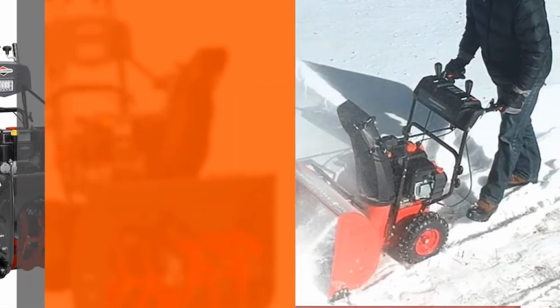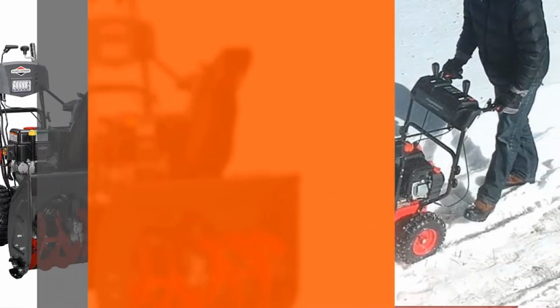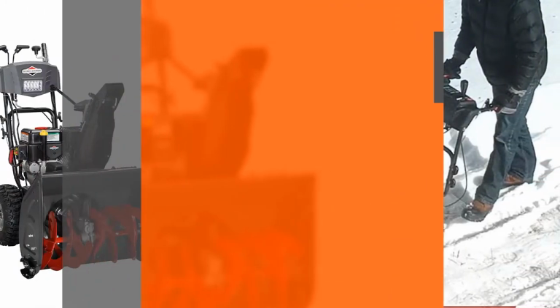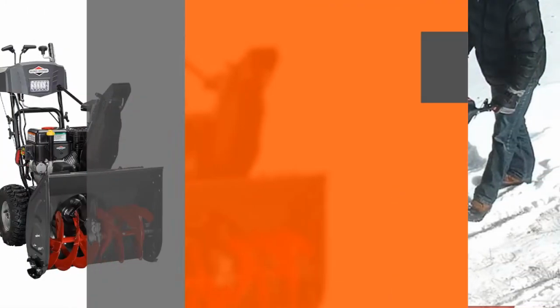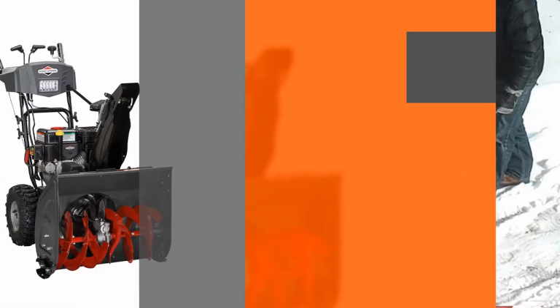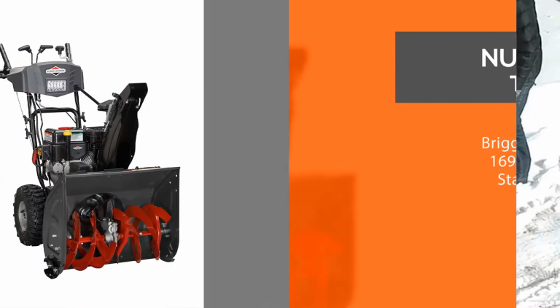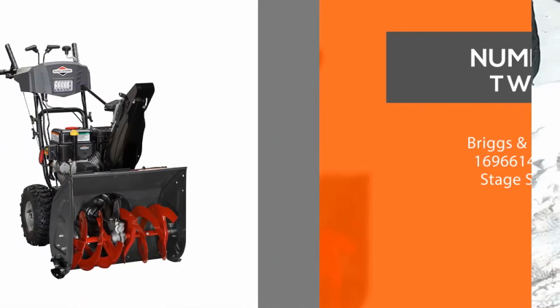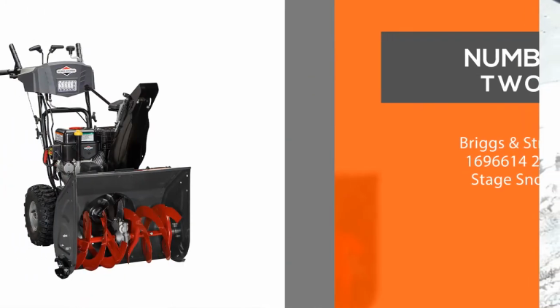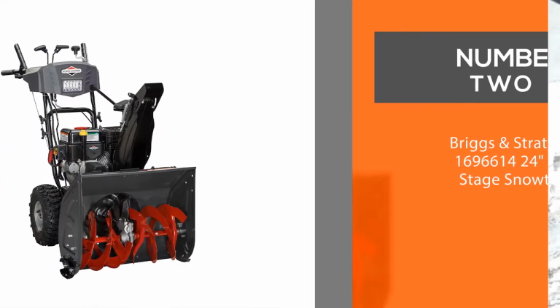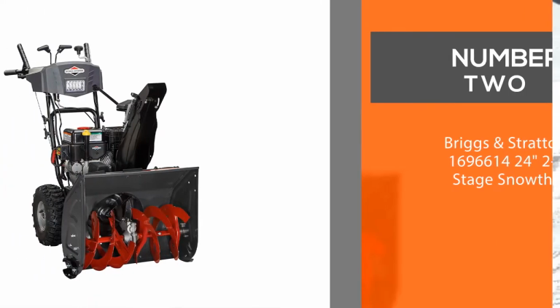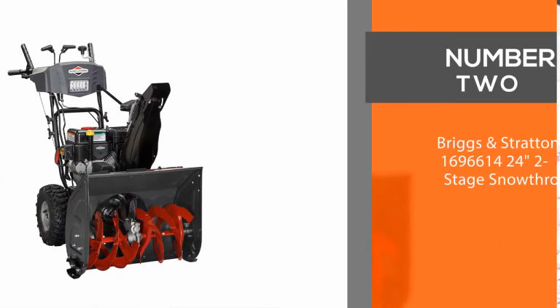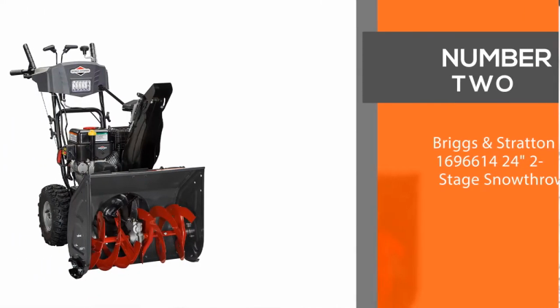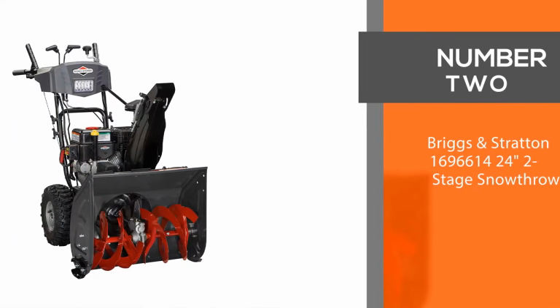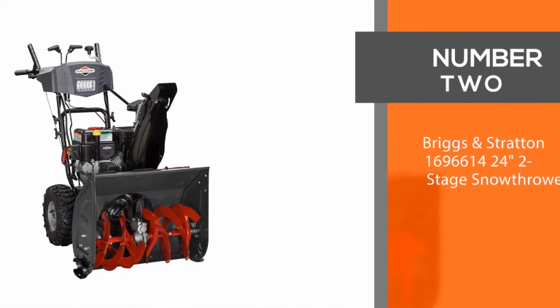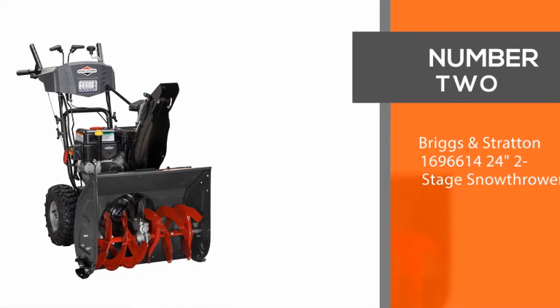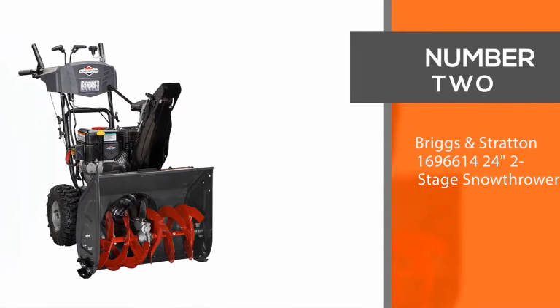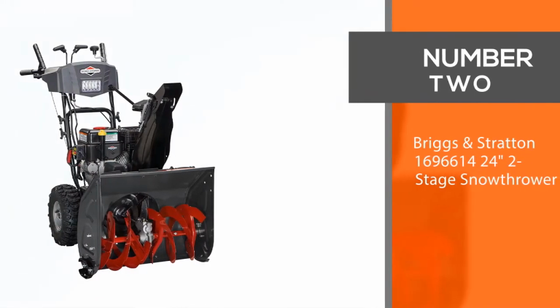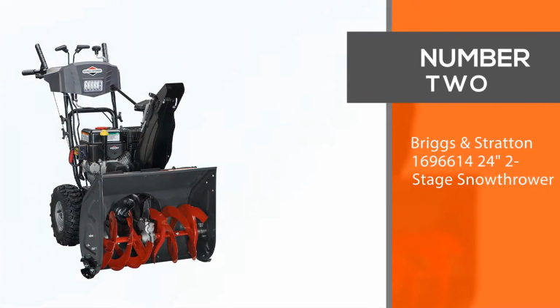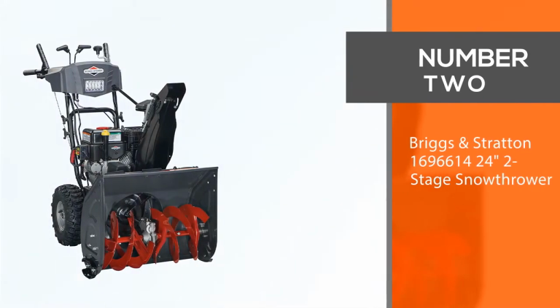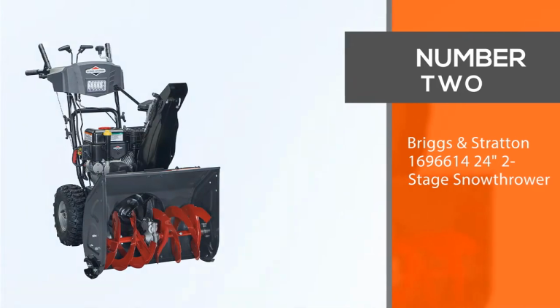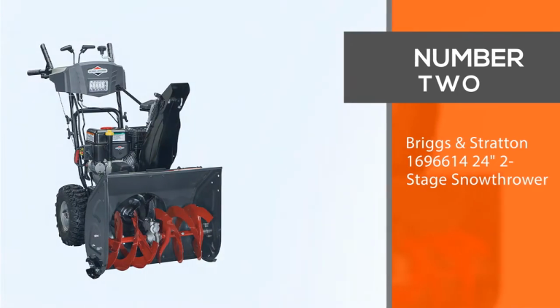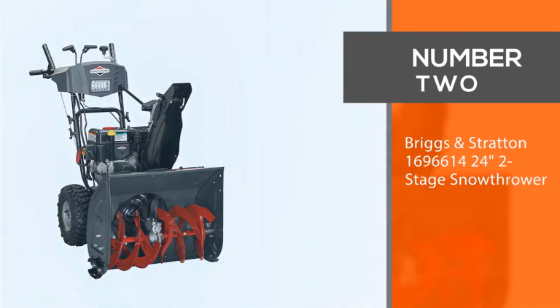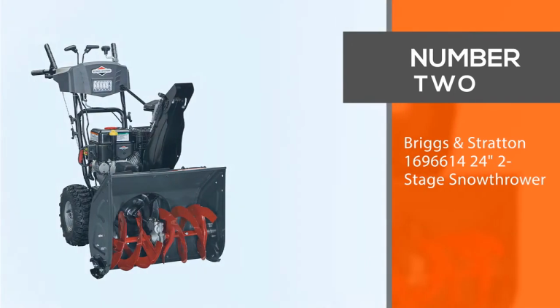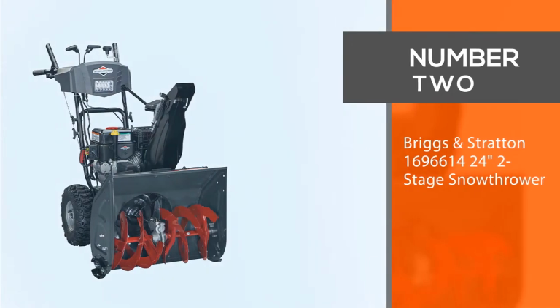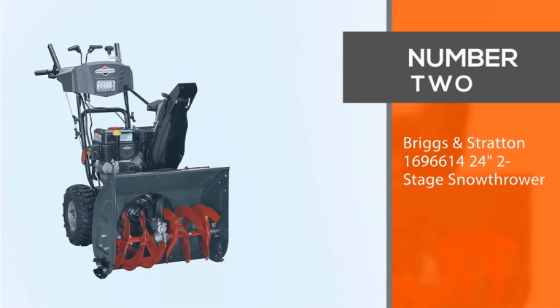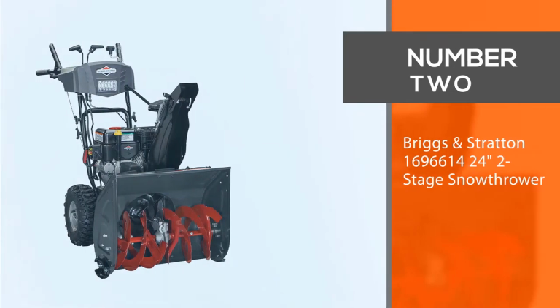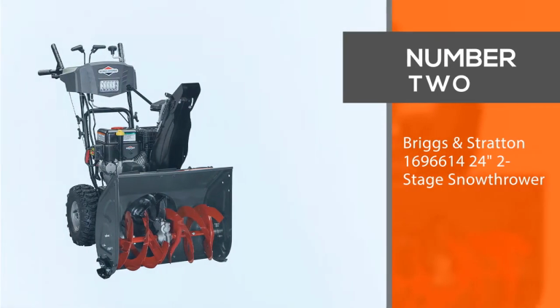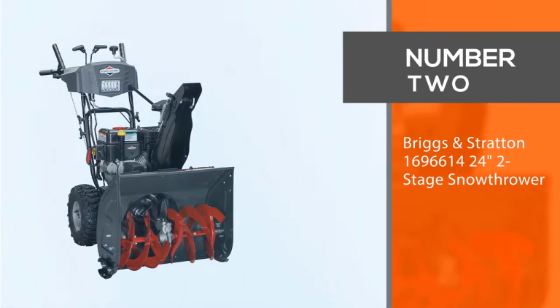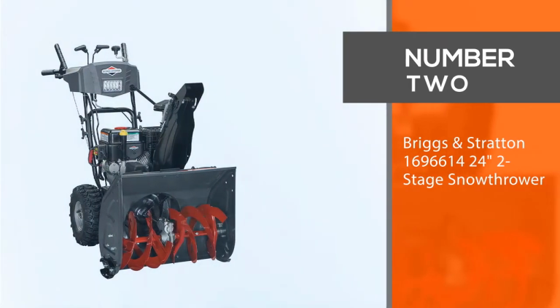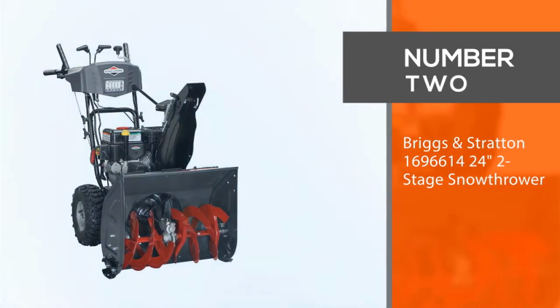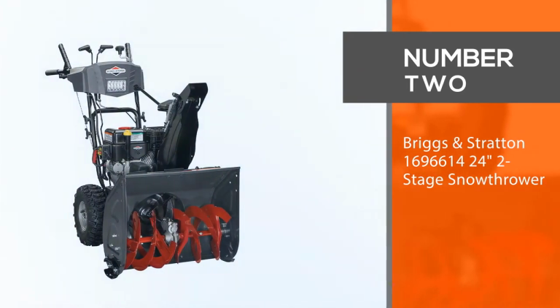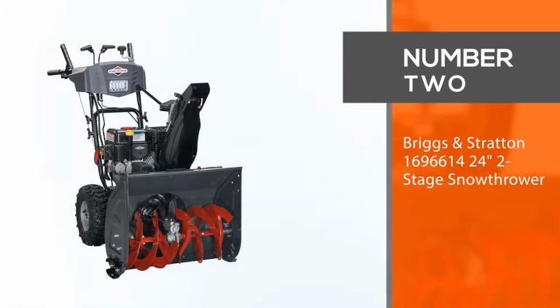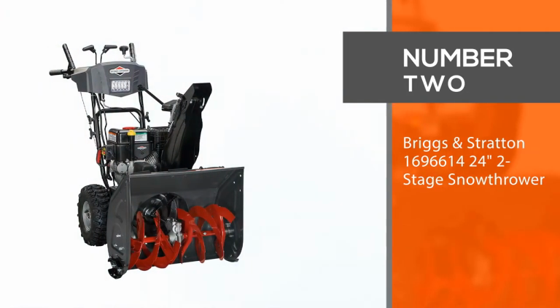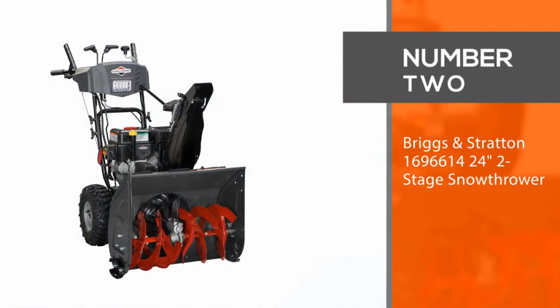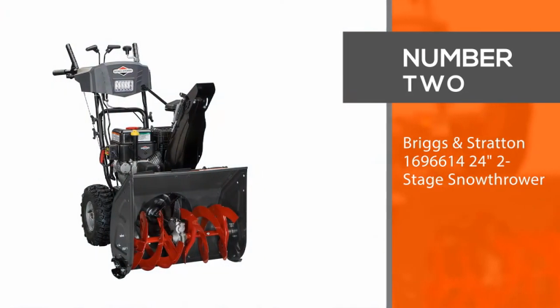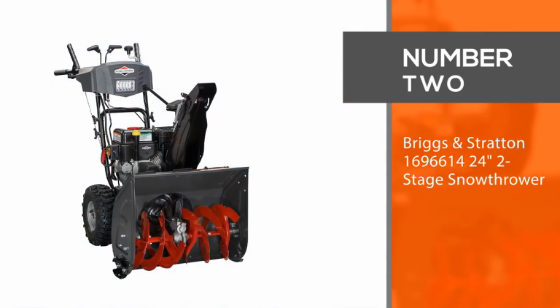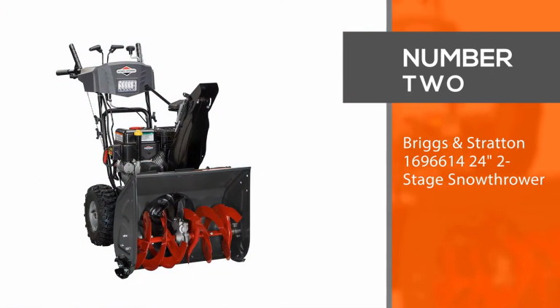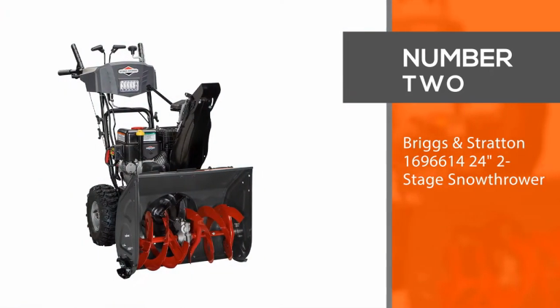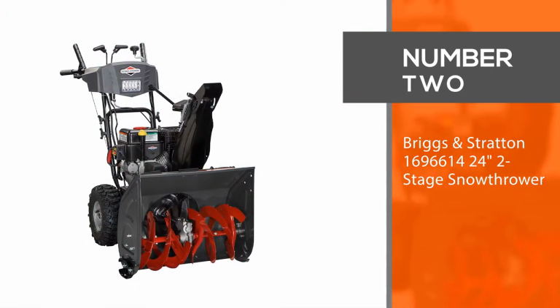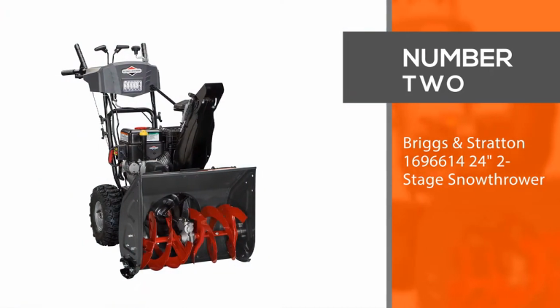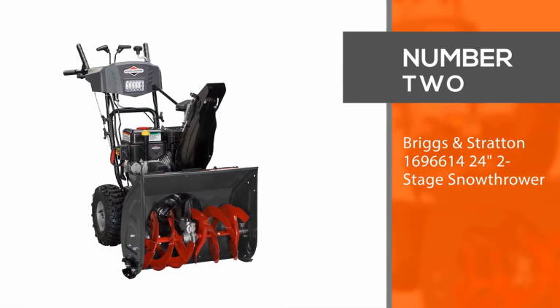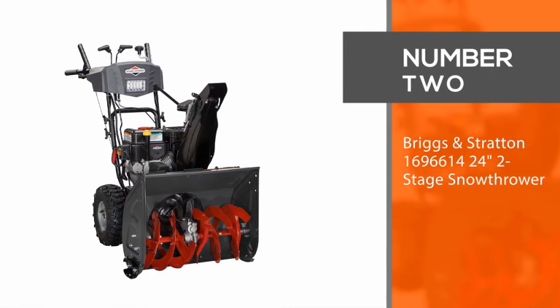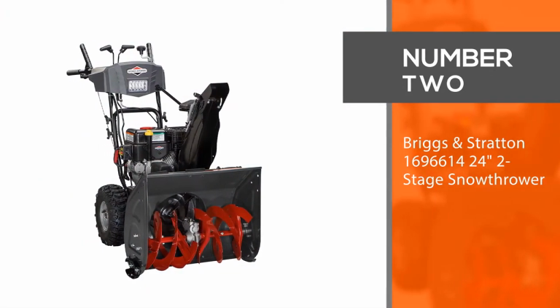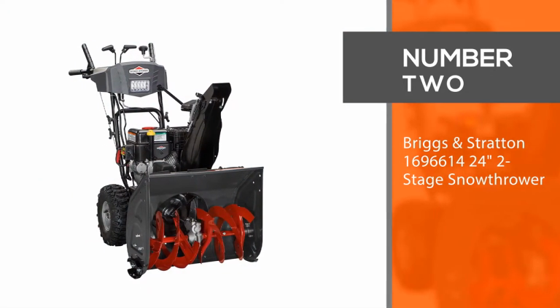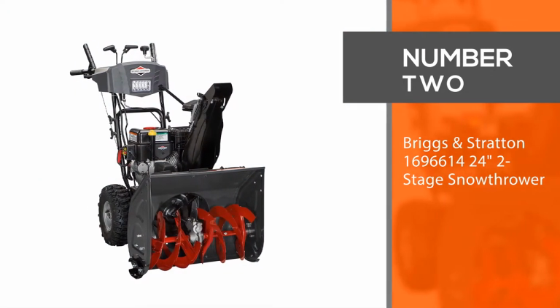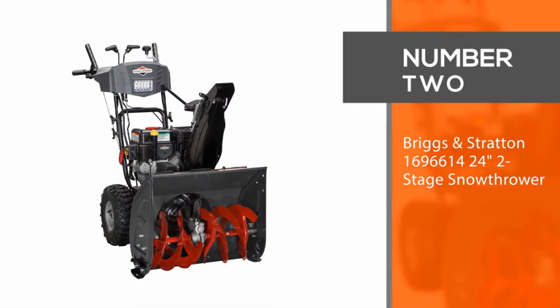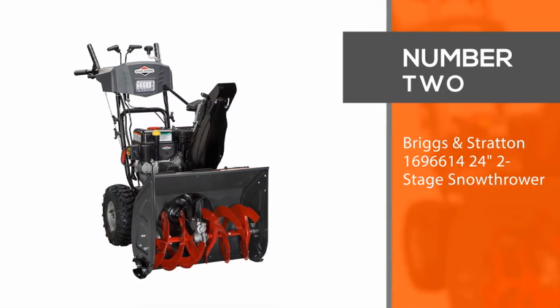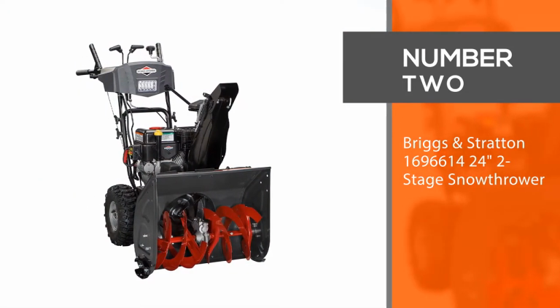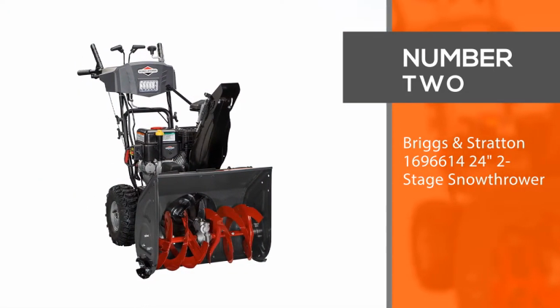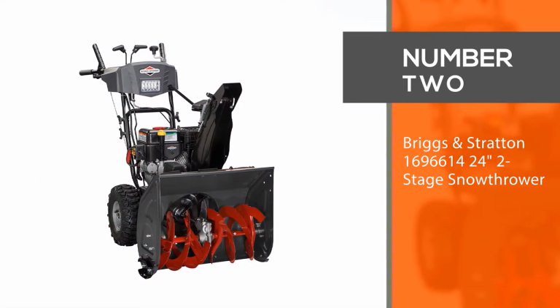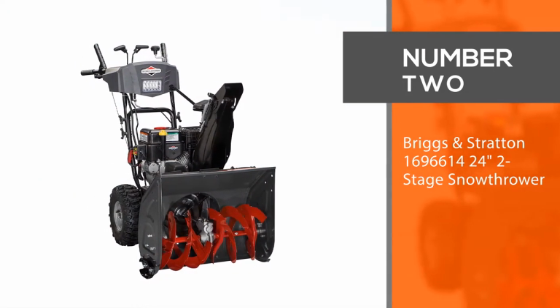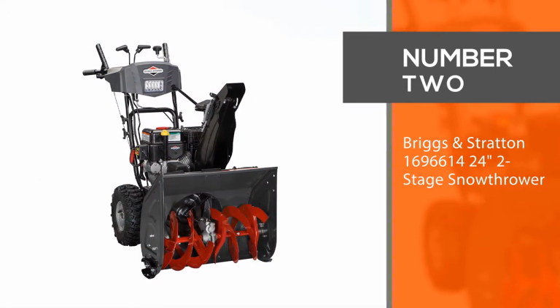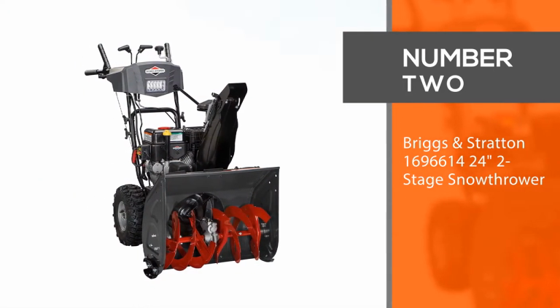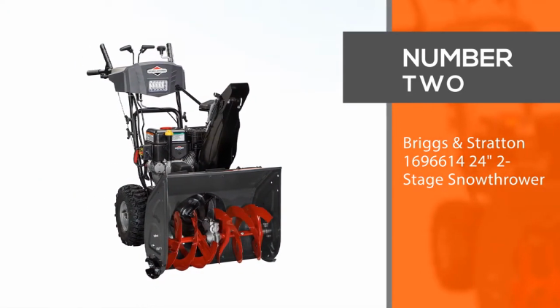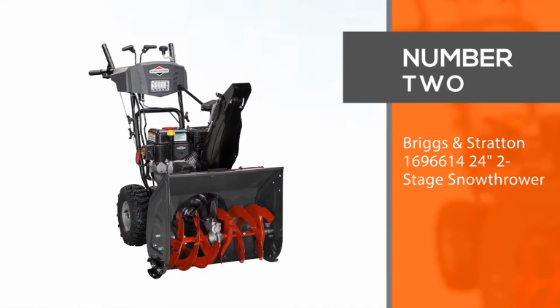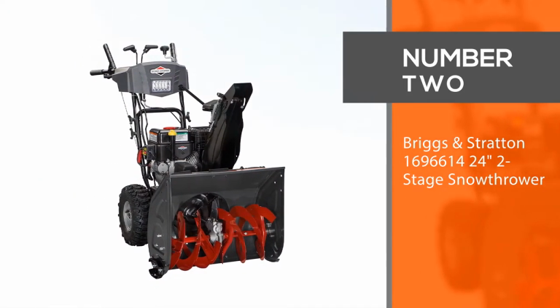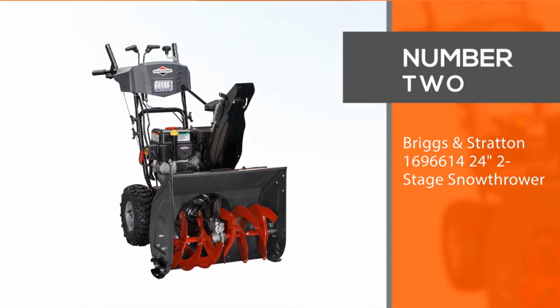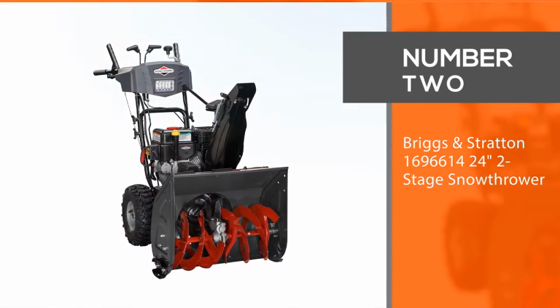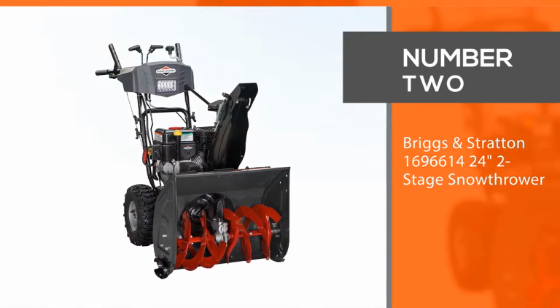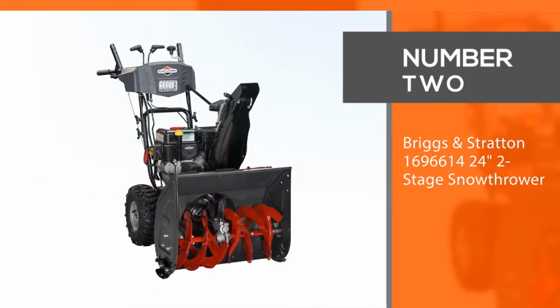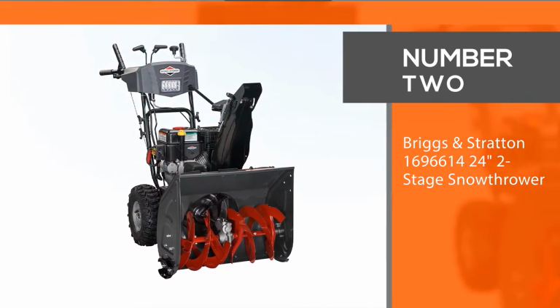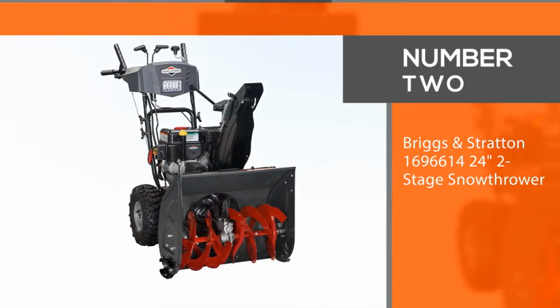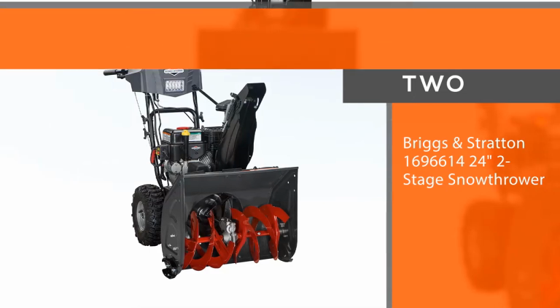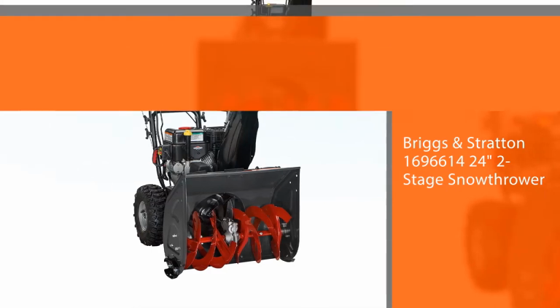Number two: Briggs & Stratton 1696614 24-inch two-stage snow thrower.